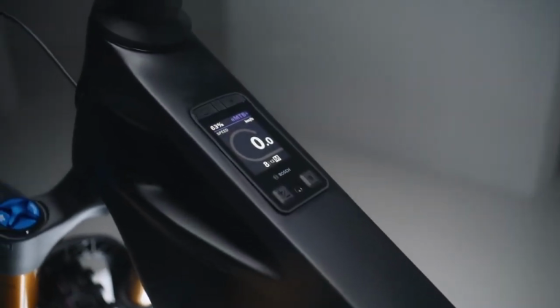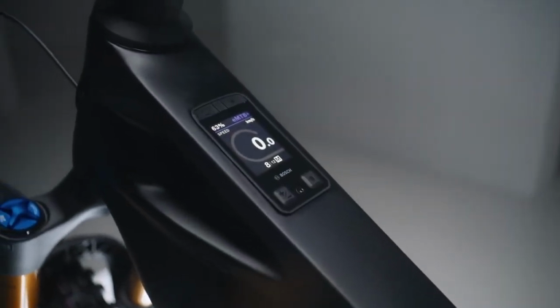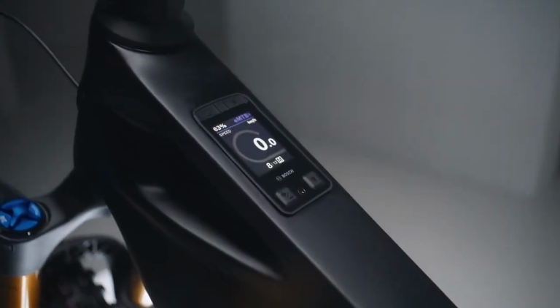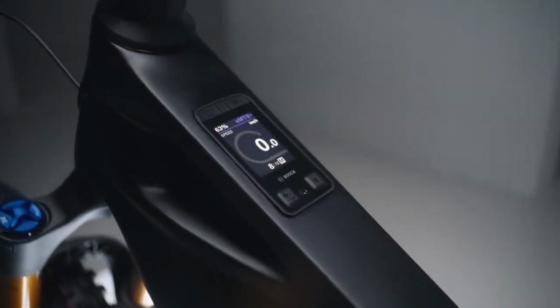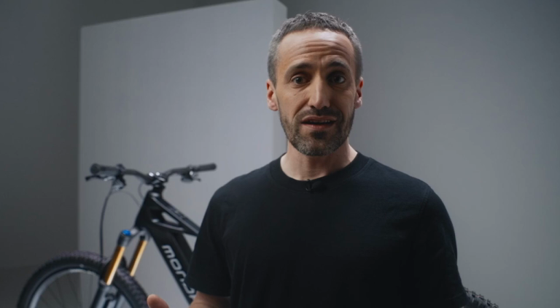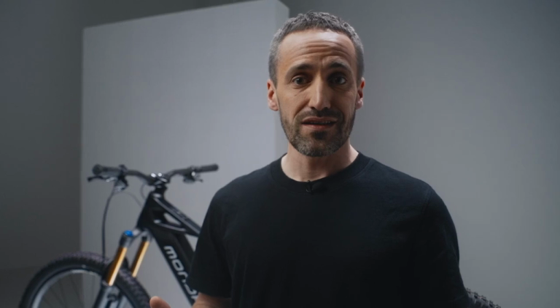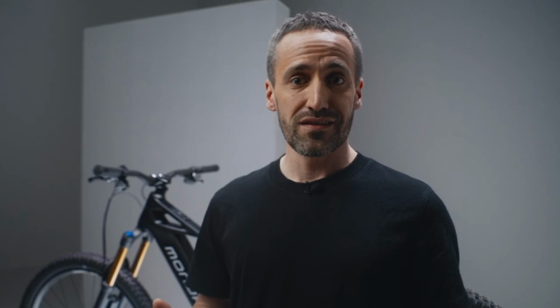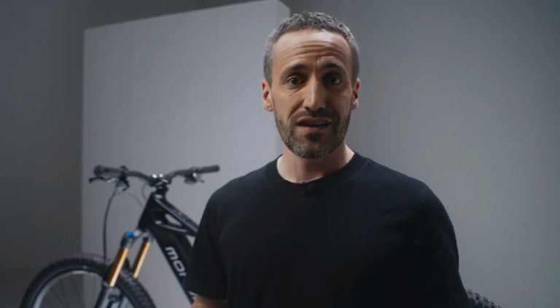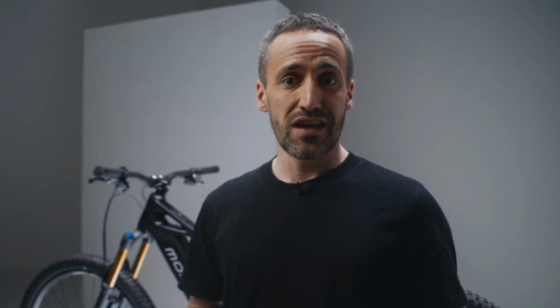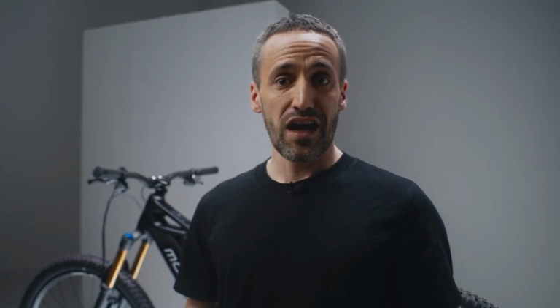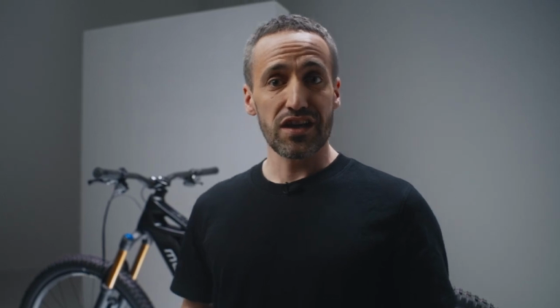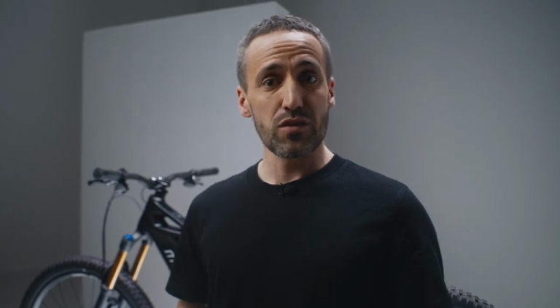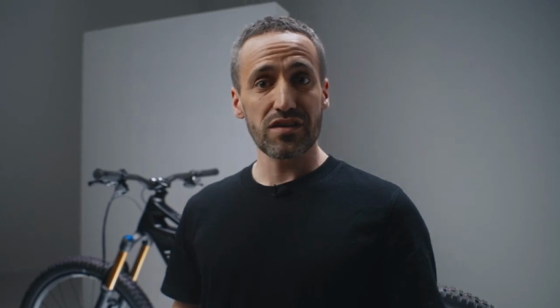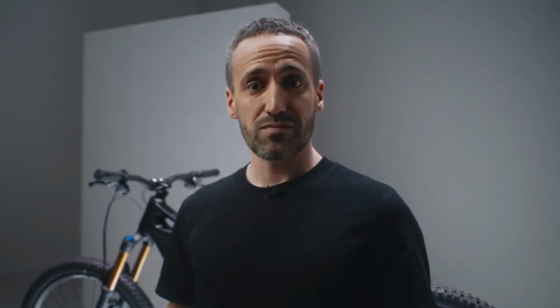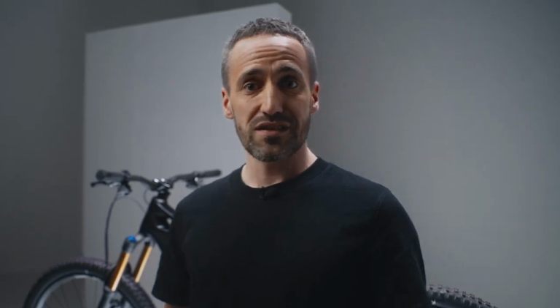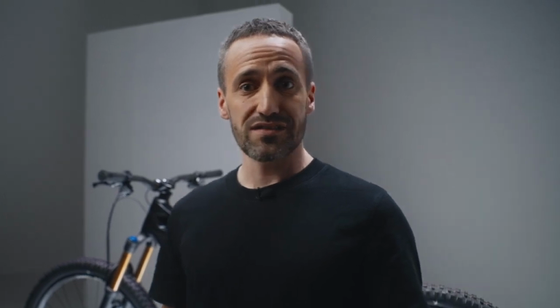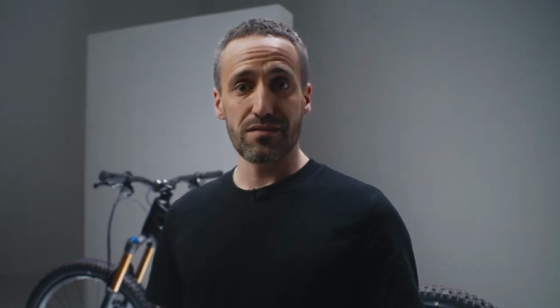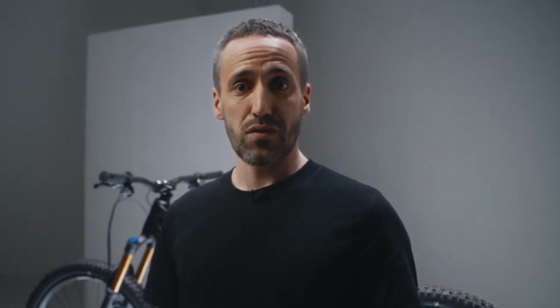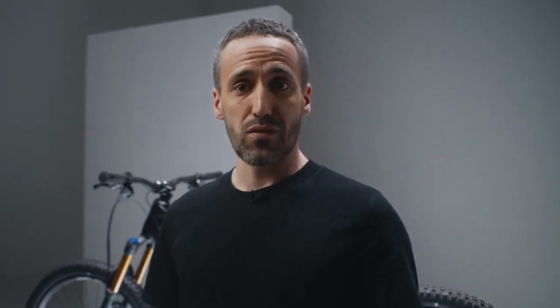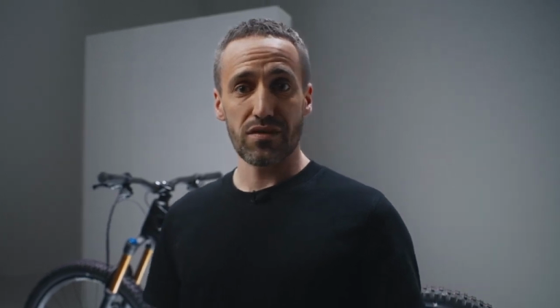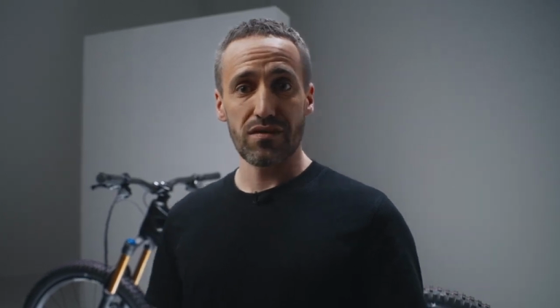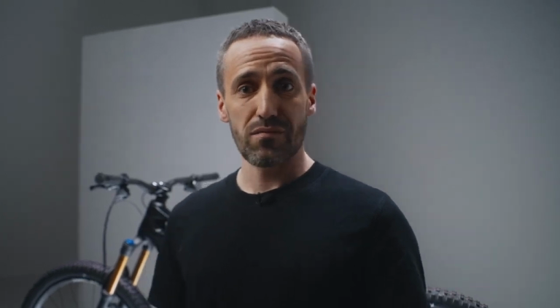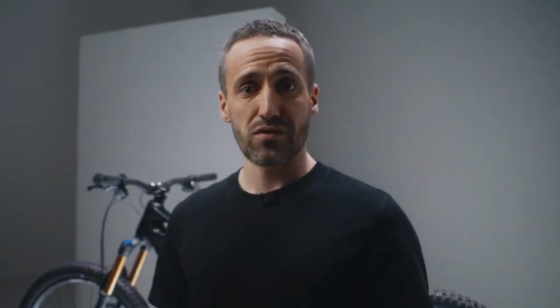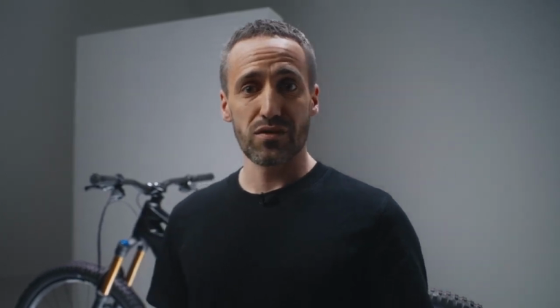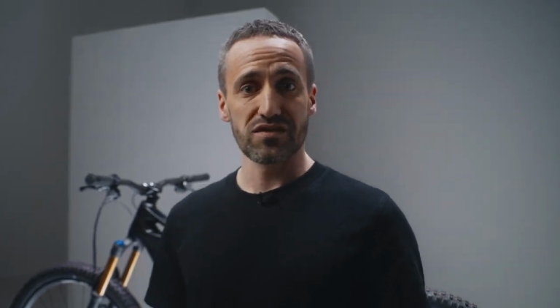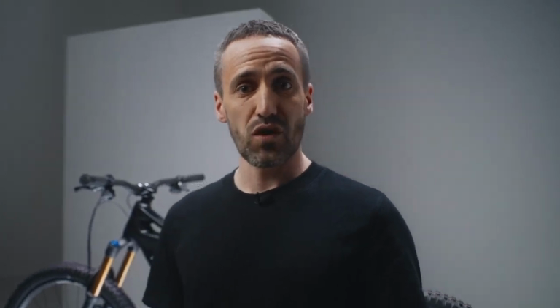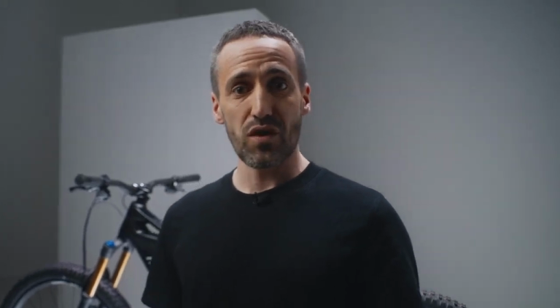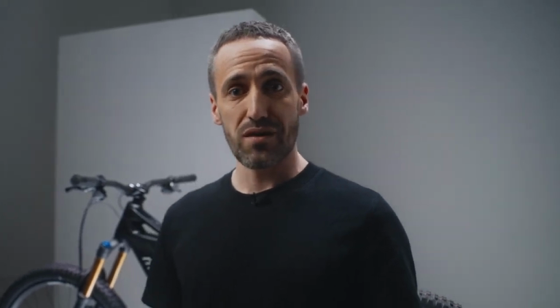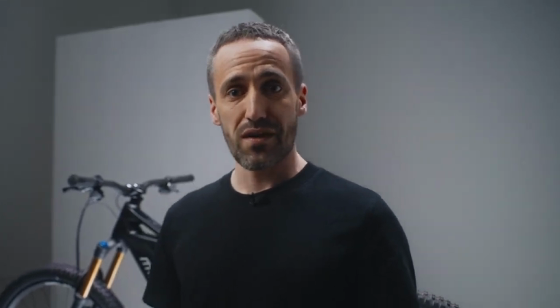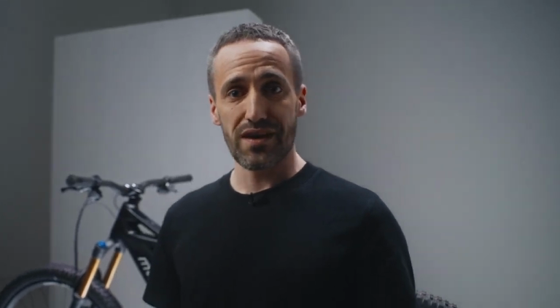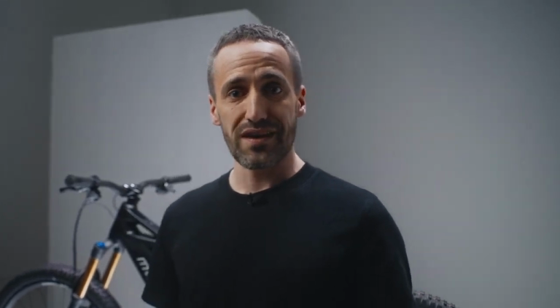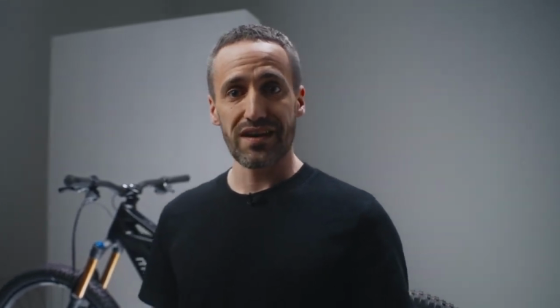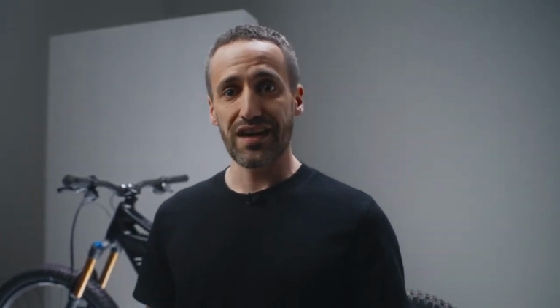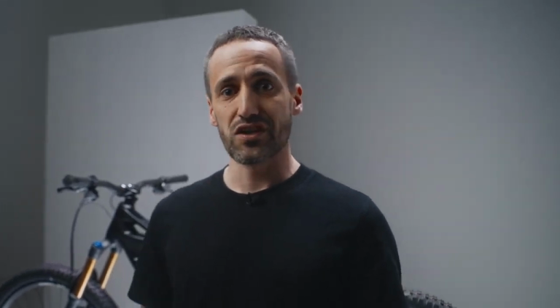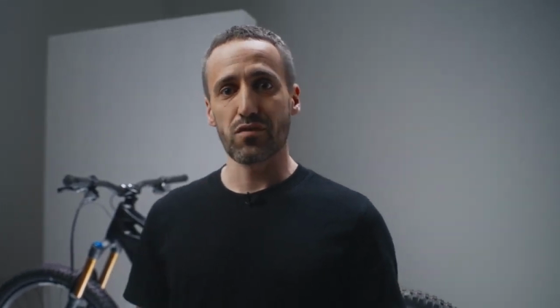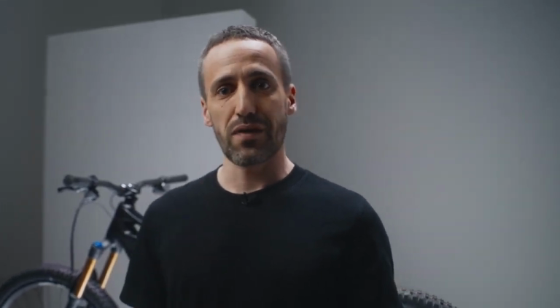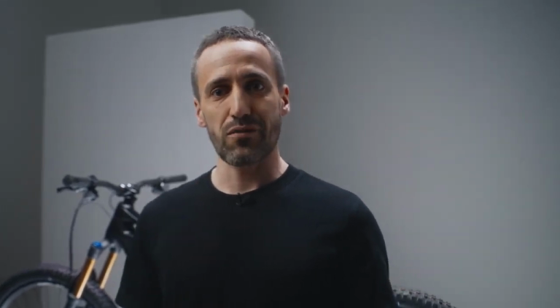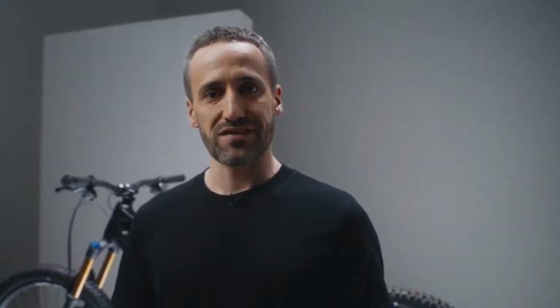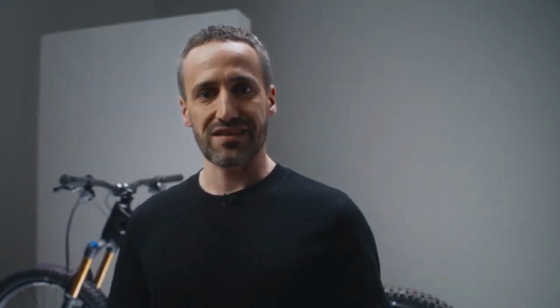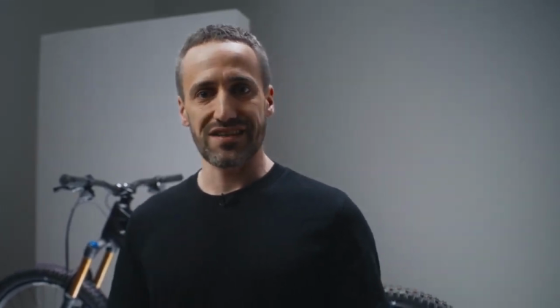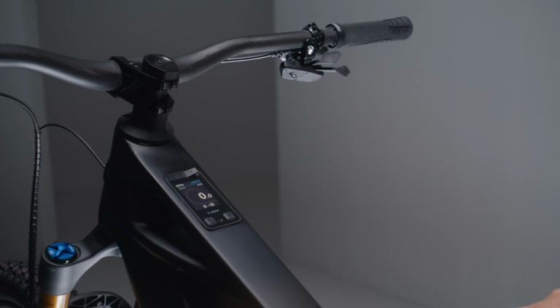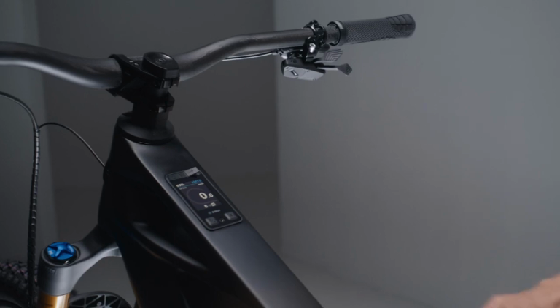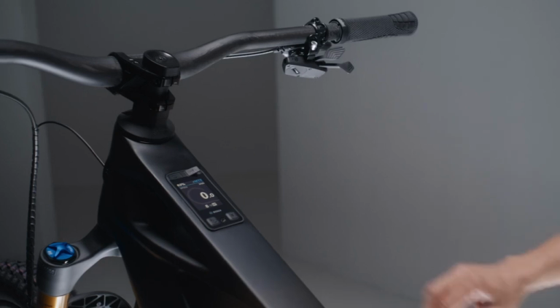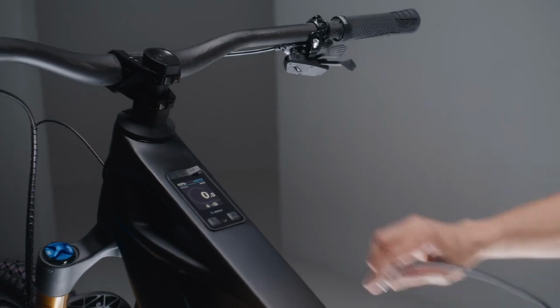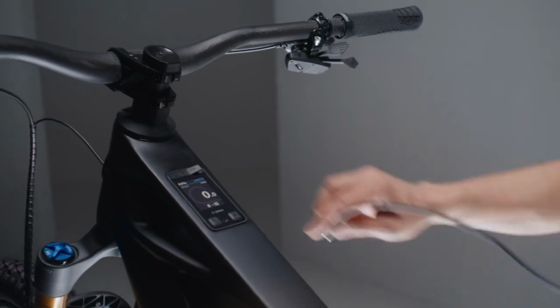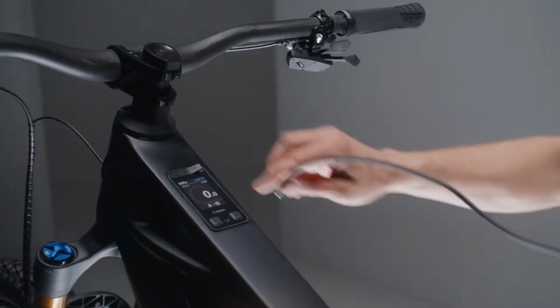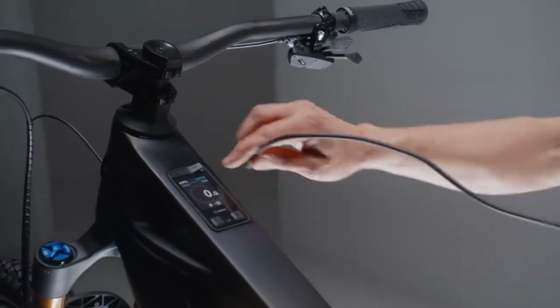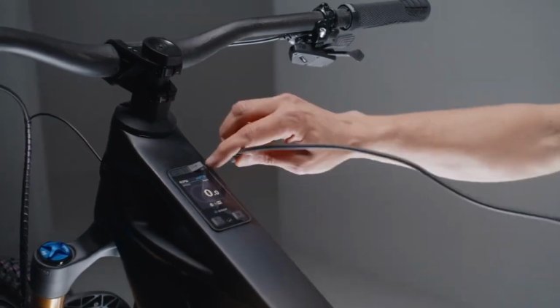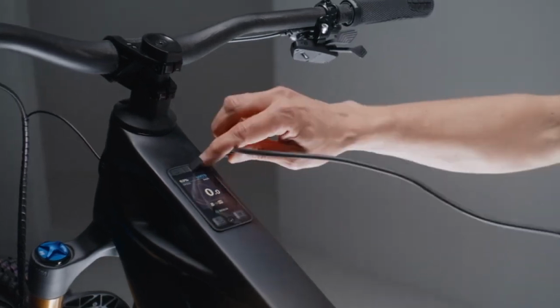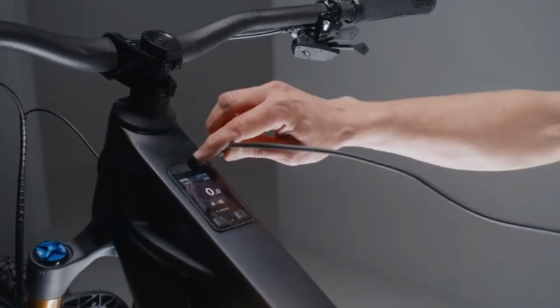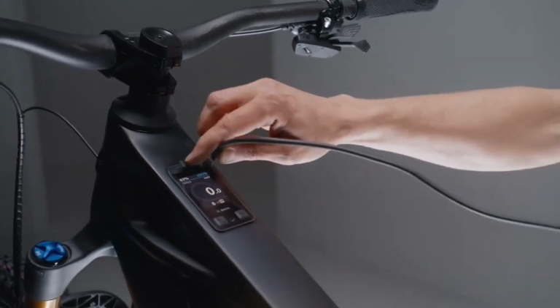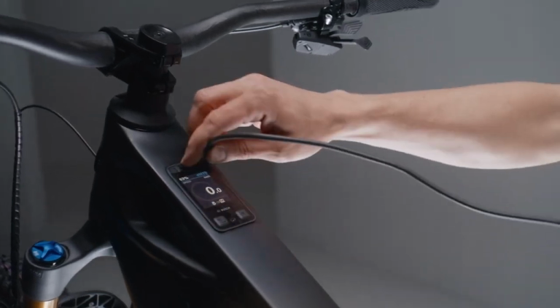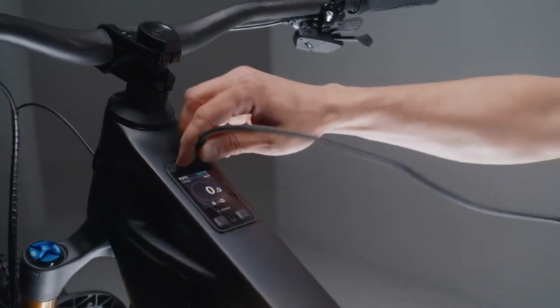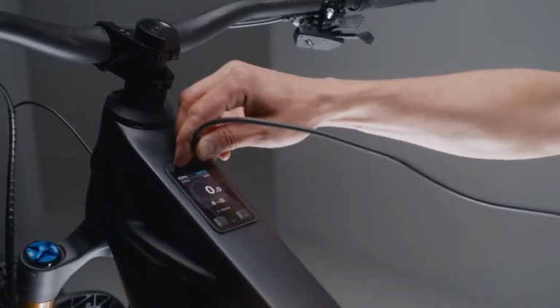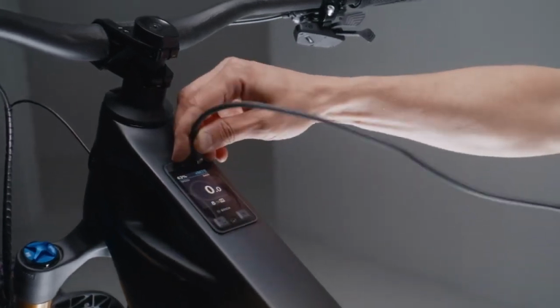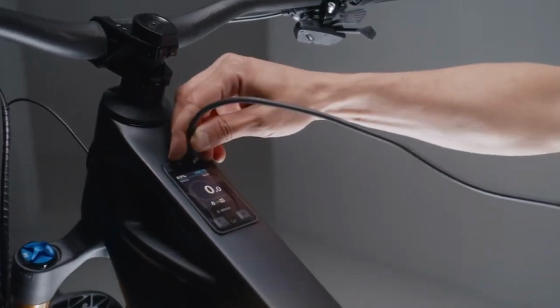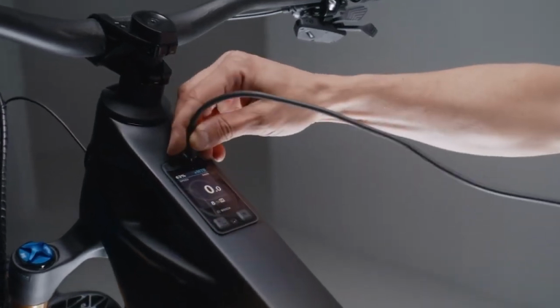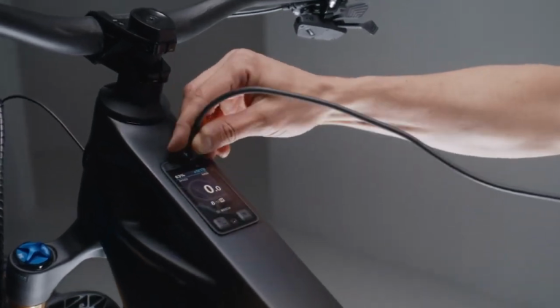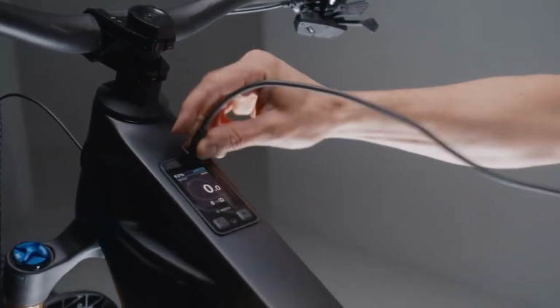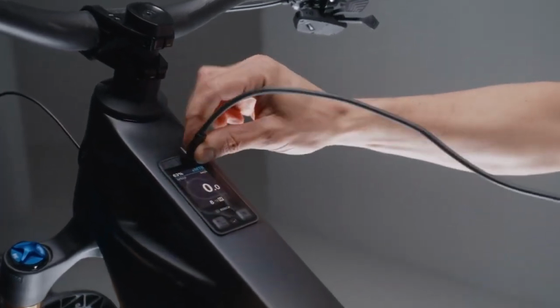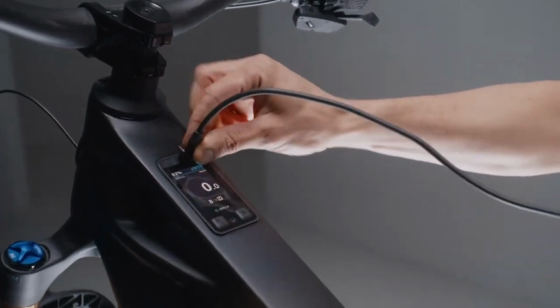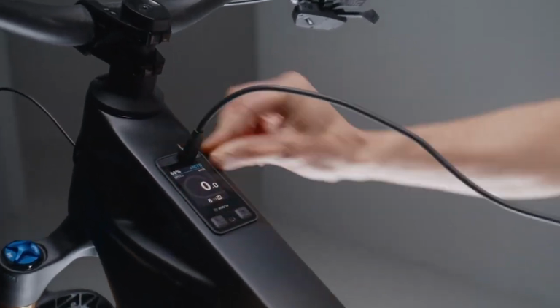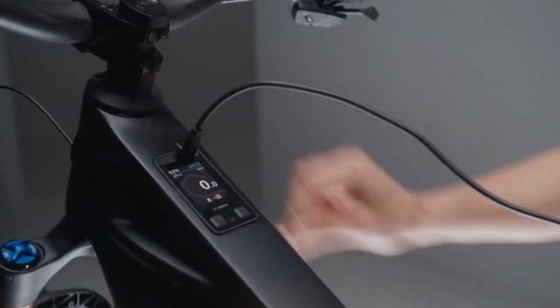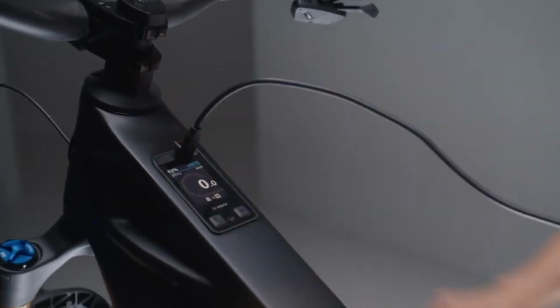Finally, a USB-C port turns your e-bike into a power station, so you can charge your smartphone or other devices.